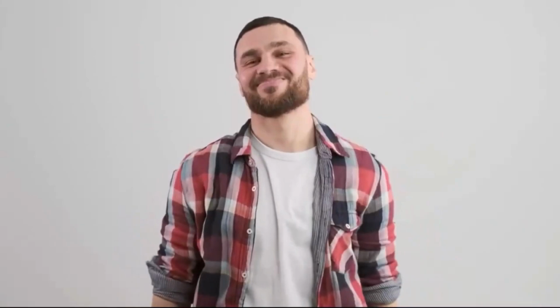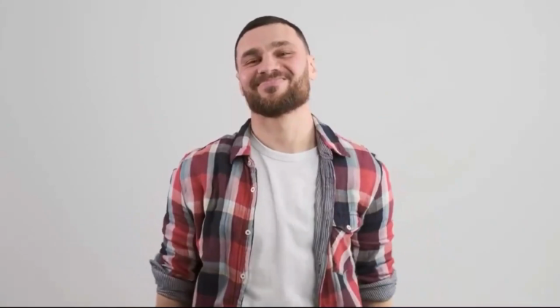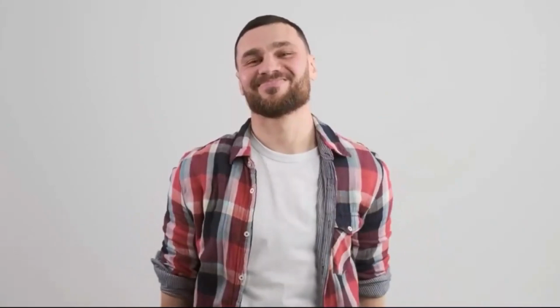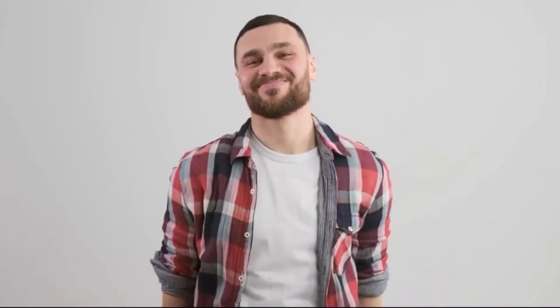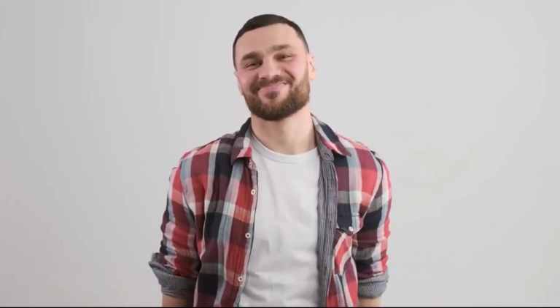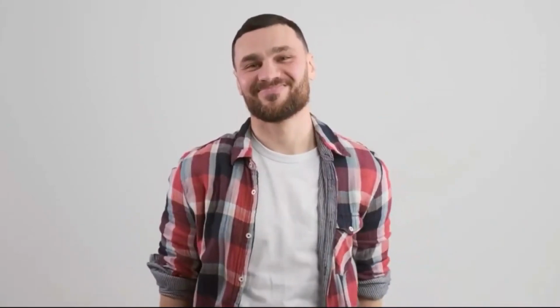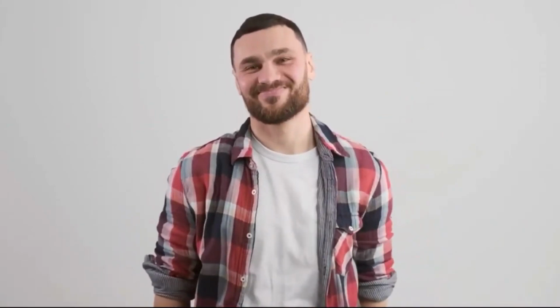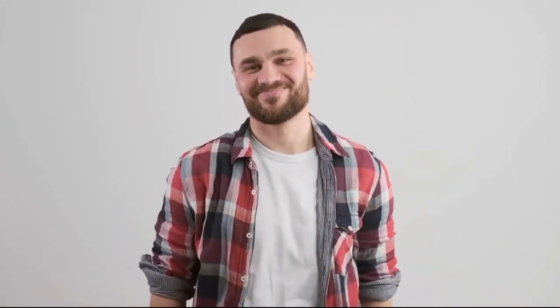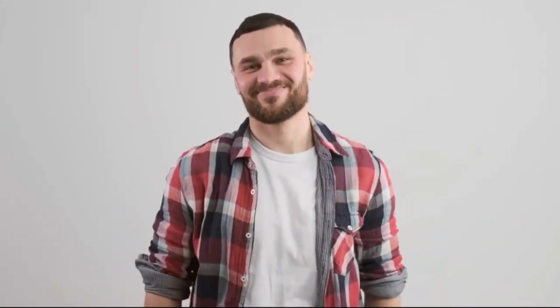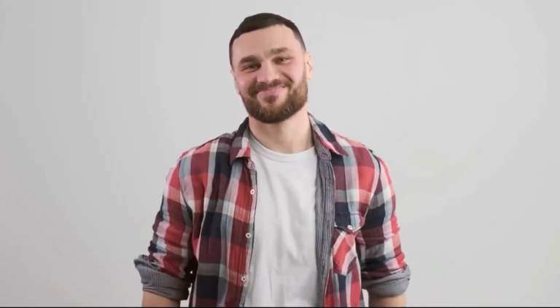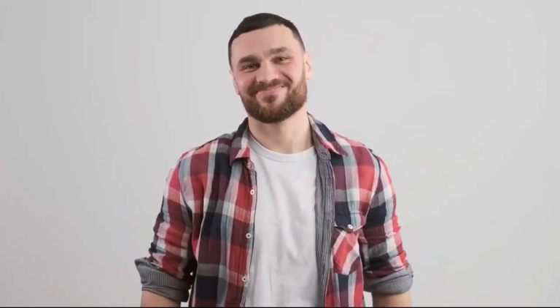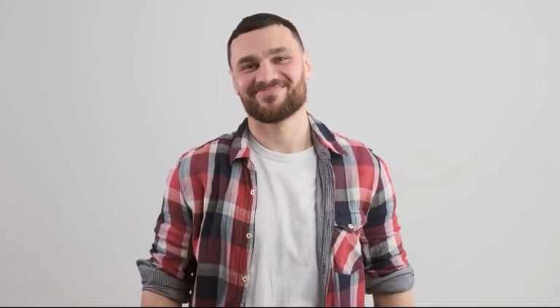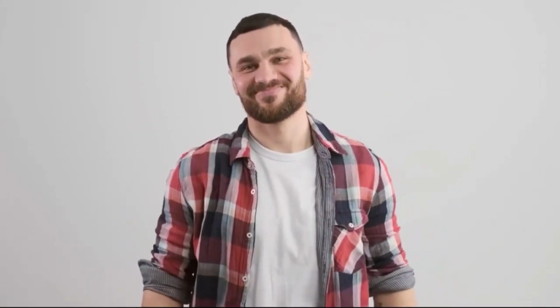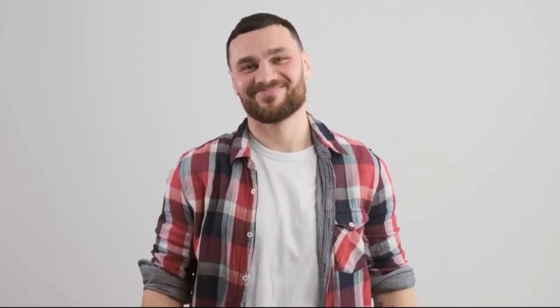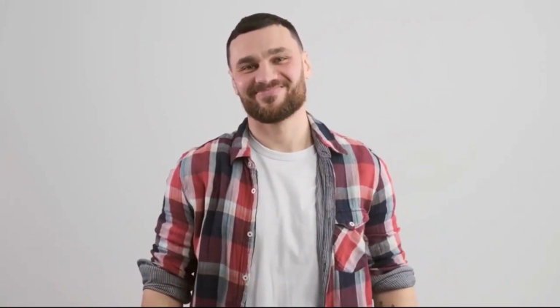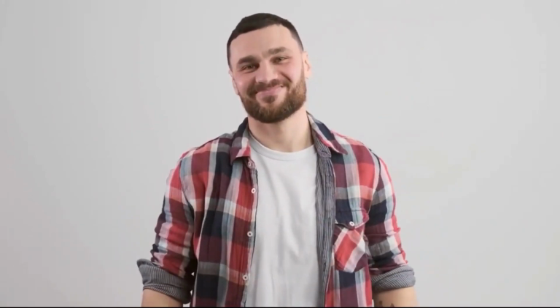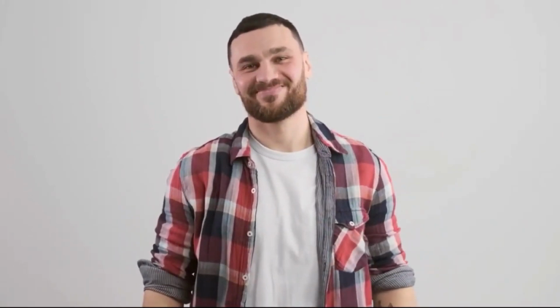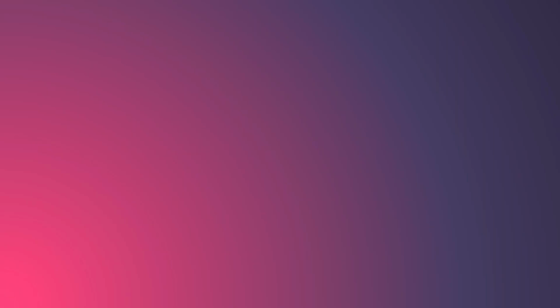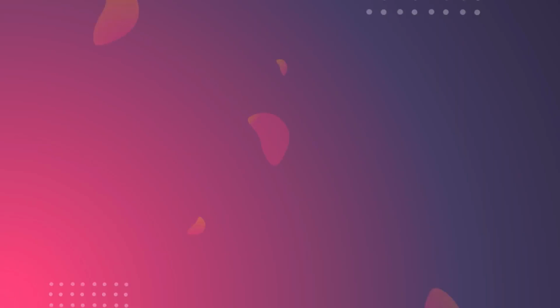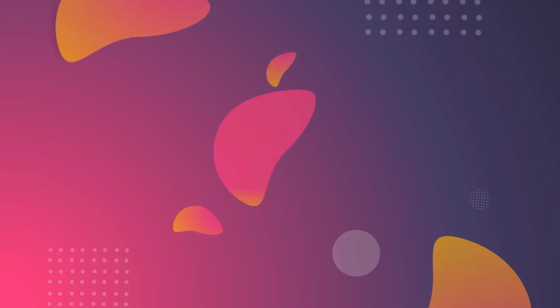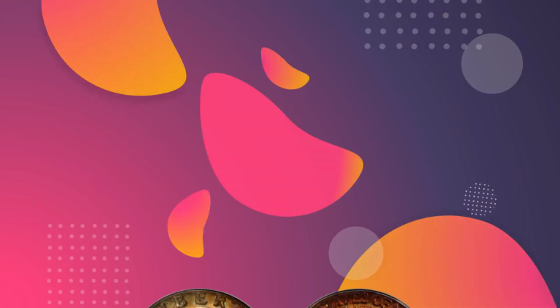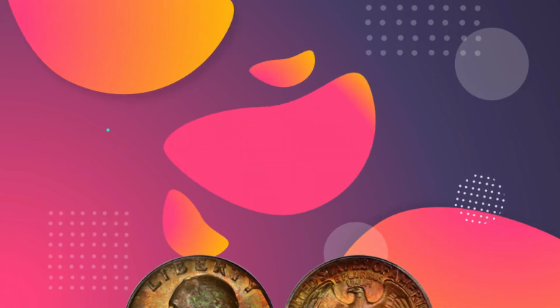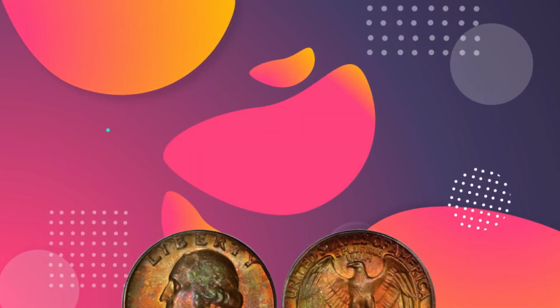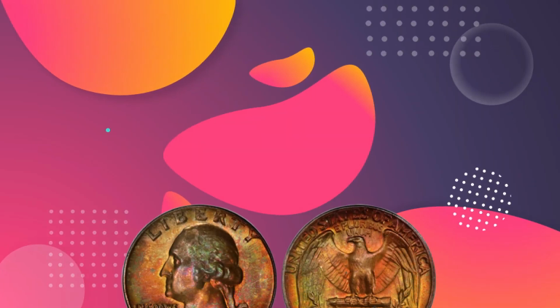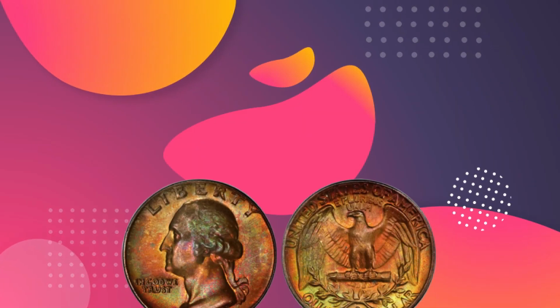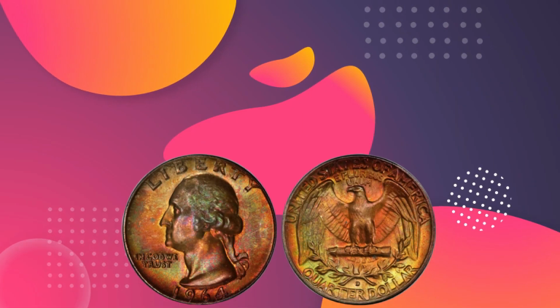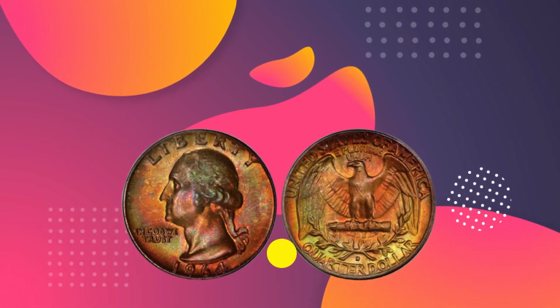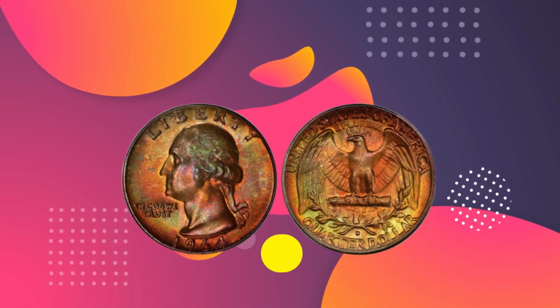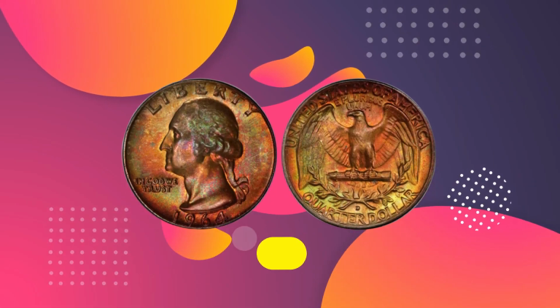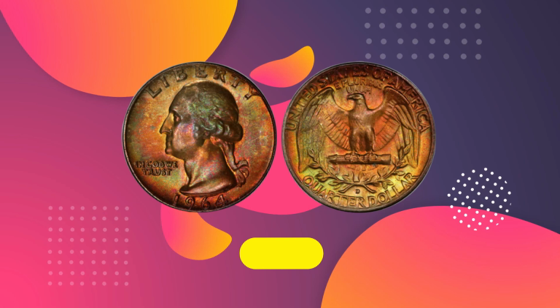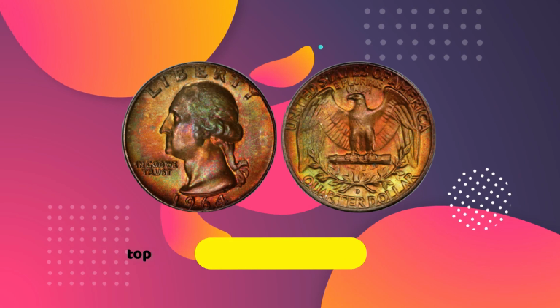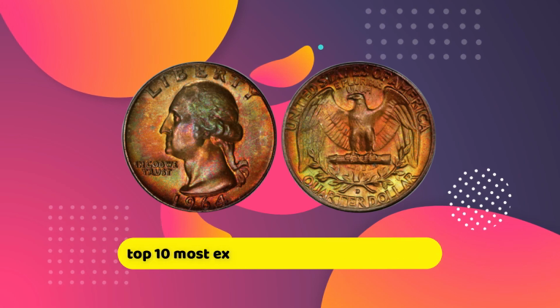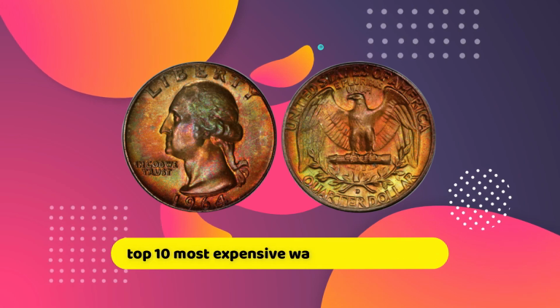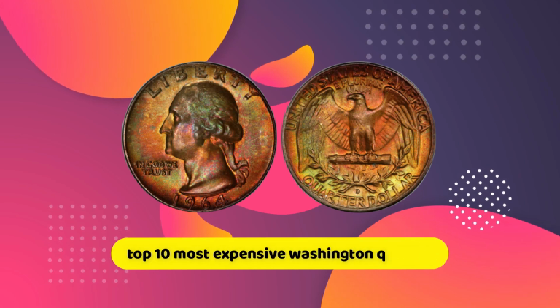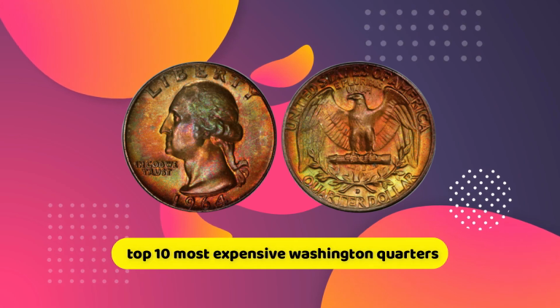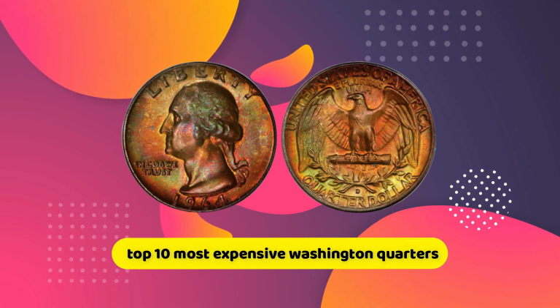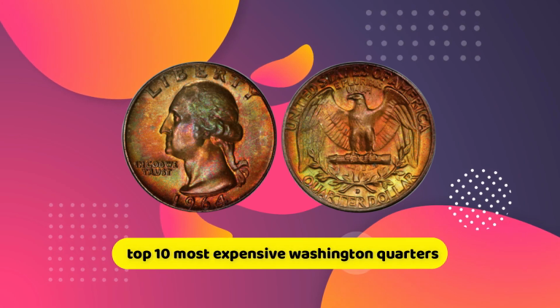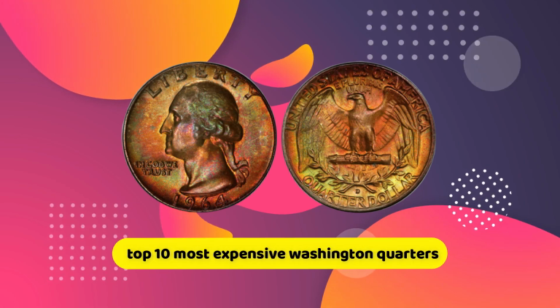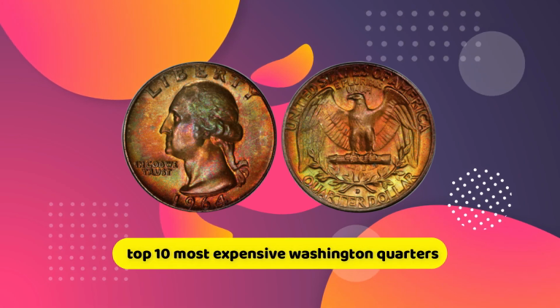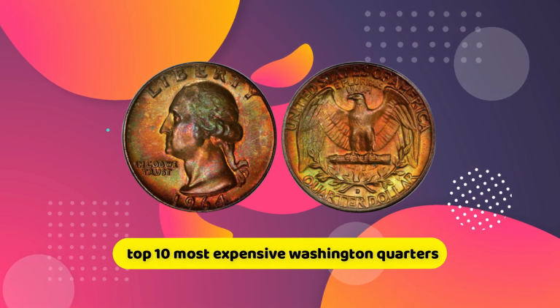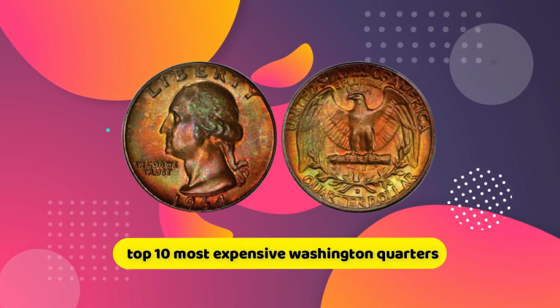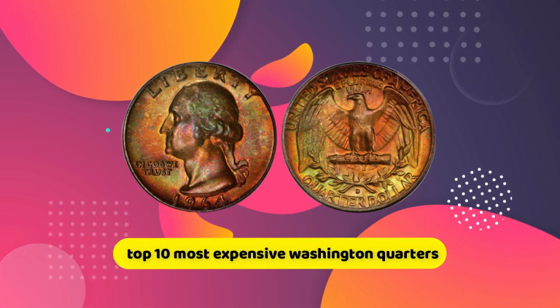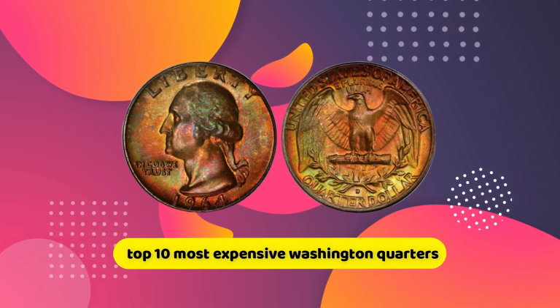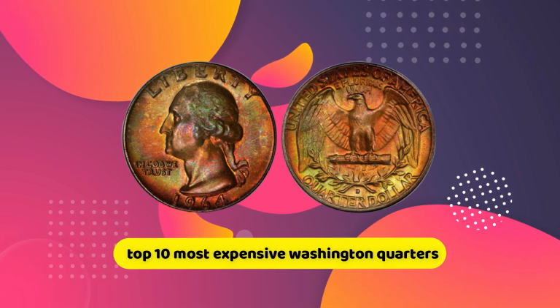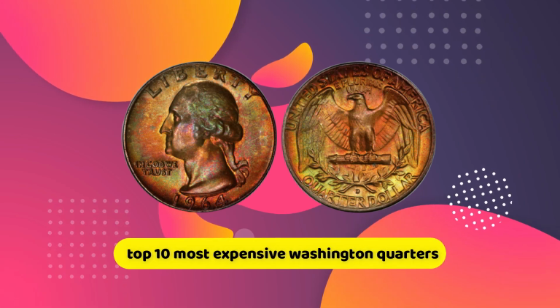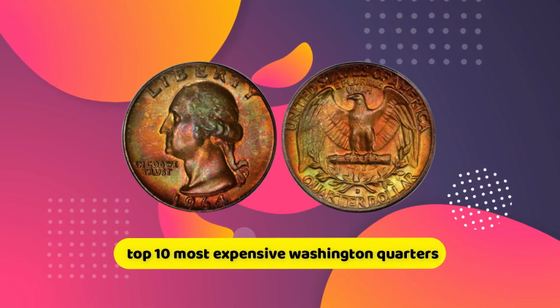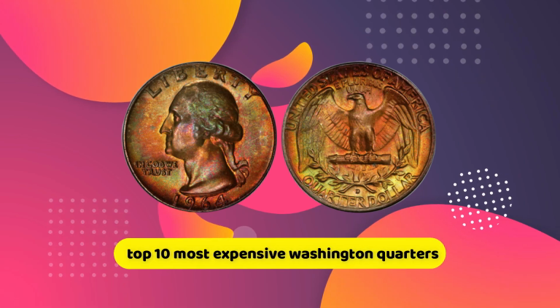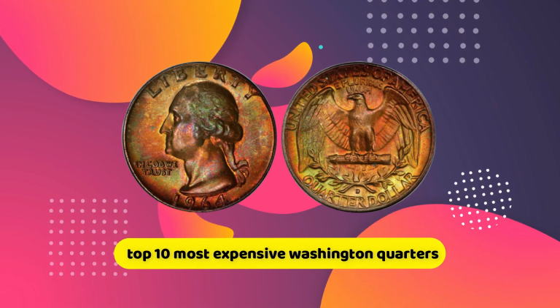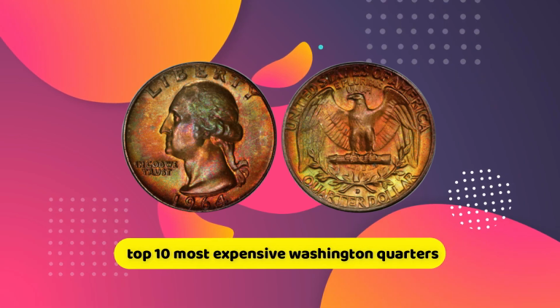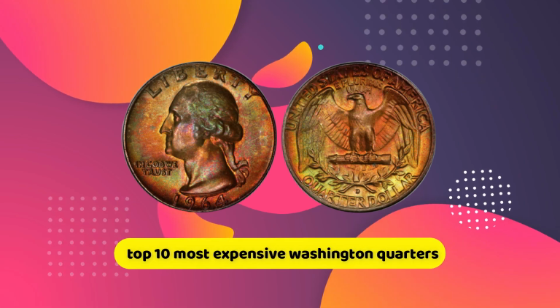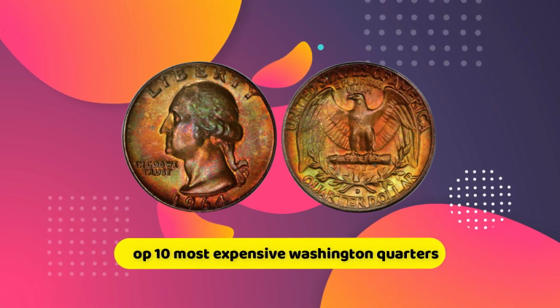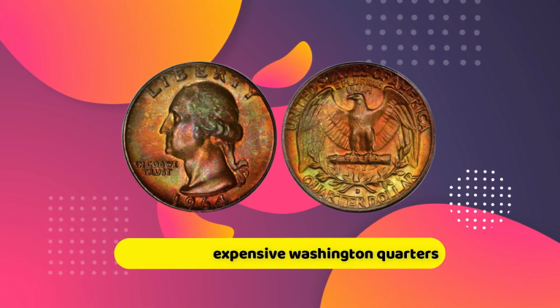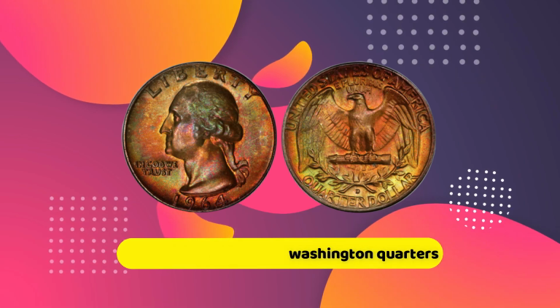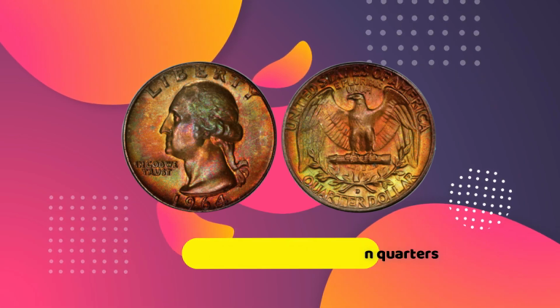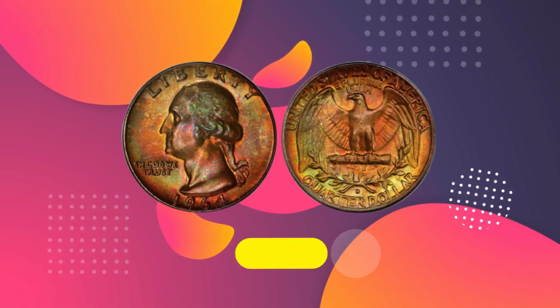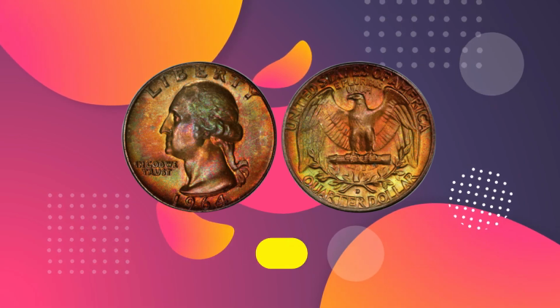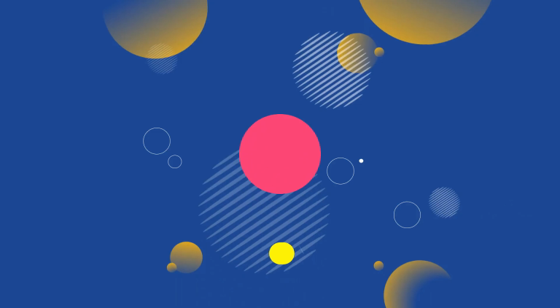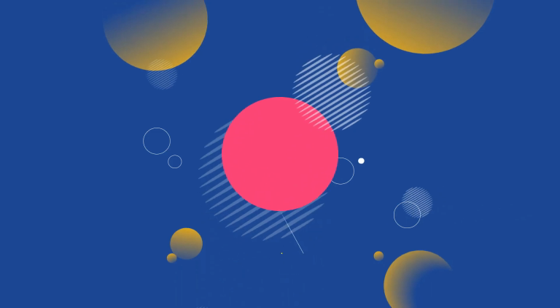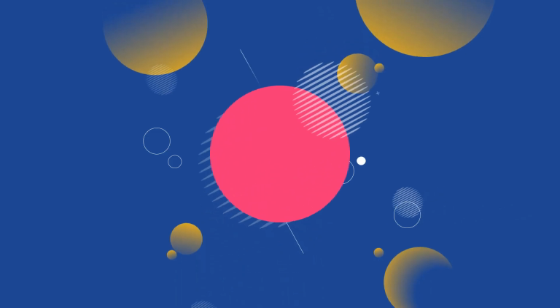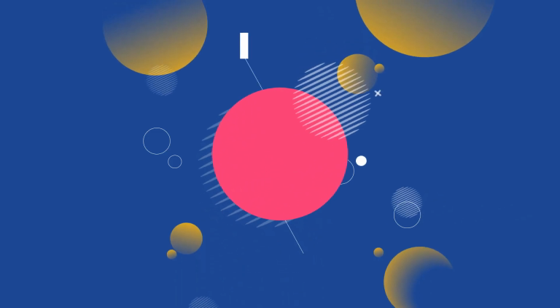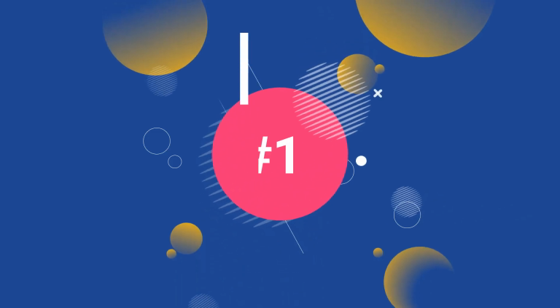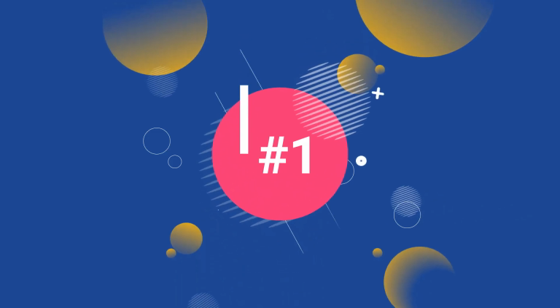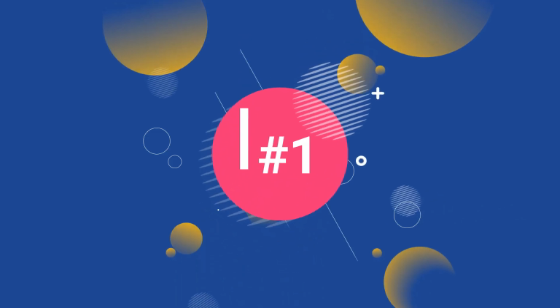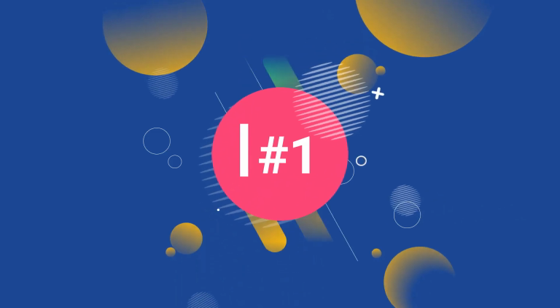Welcome to my channel. Today we will learn about the Top 10 Most Expensive Washington Quarters.